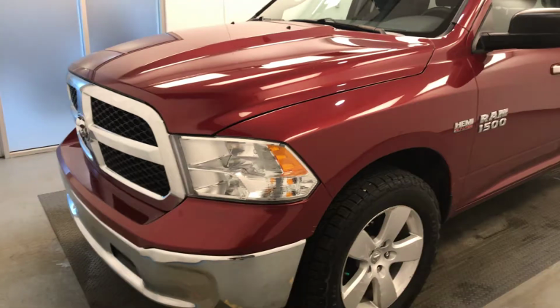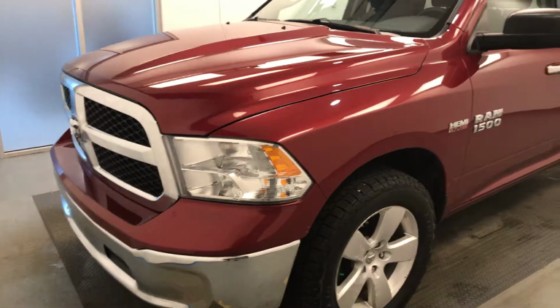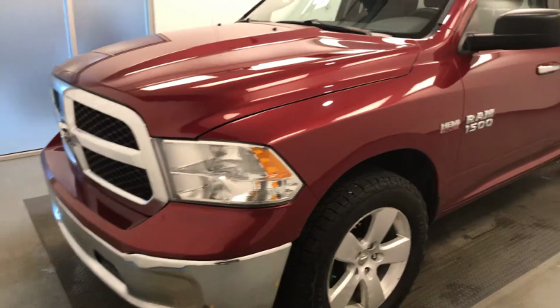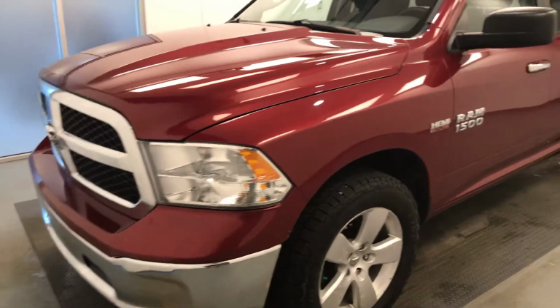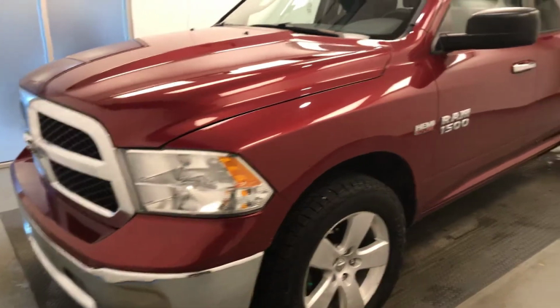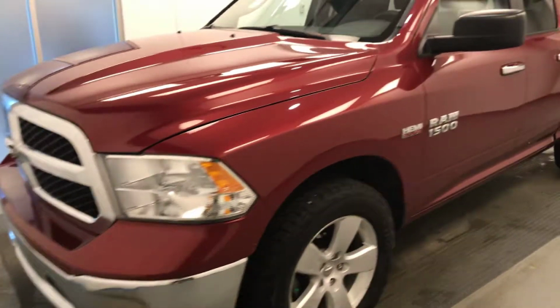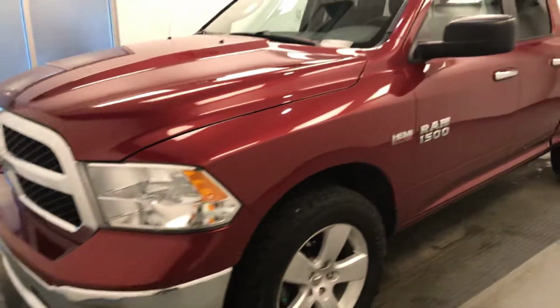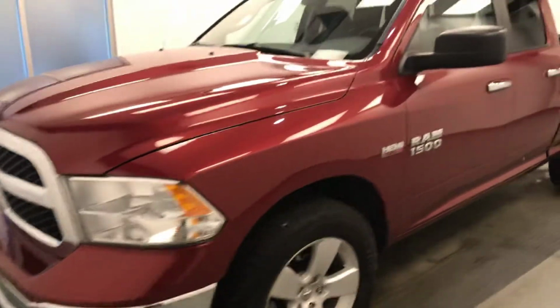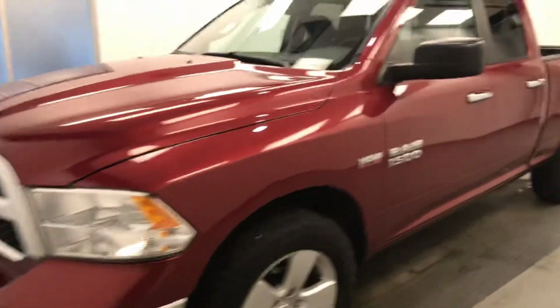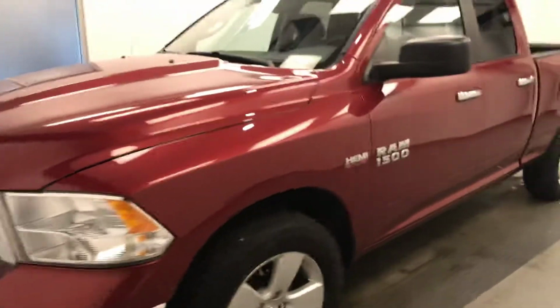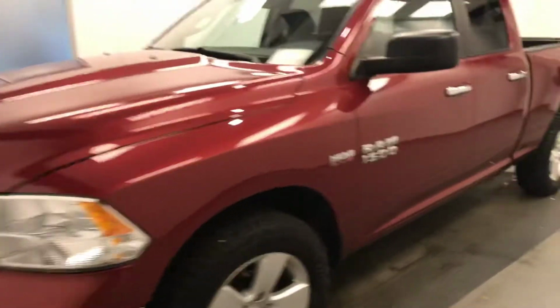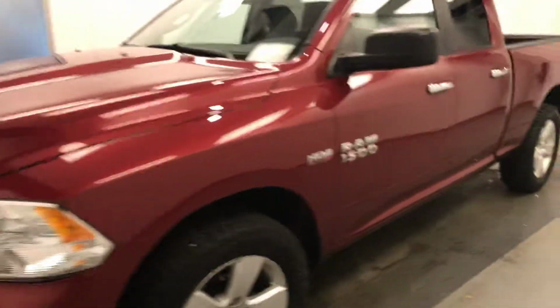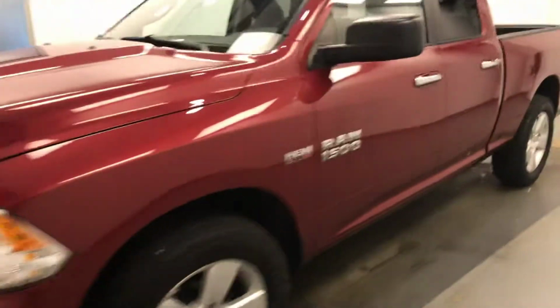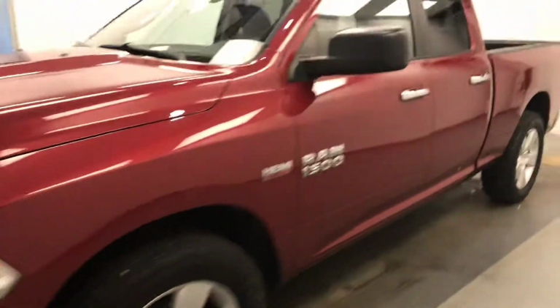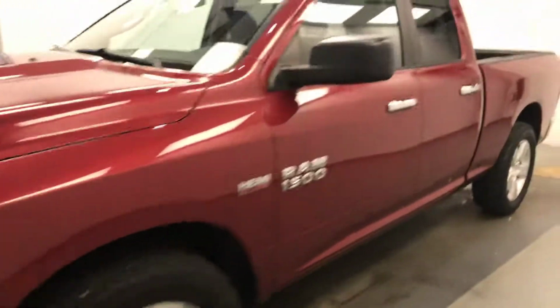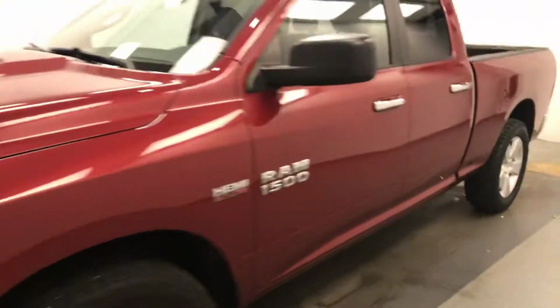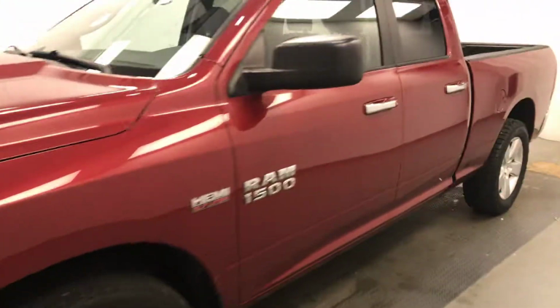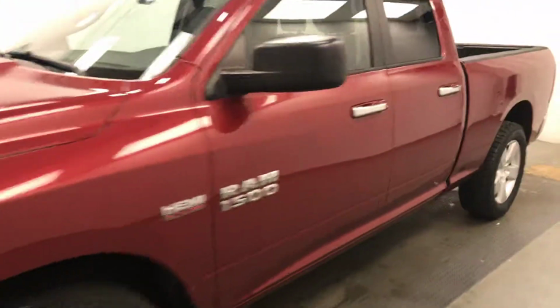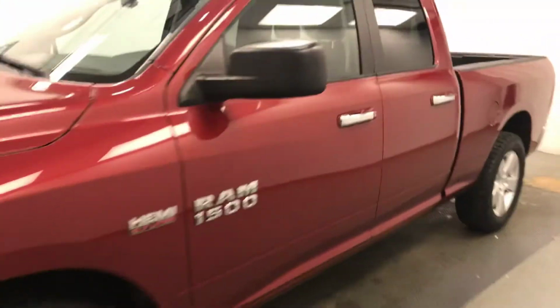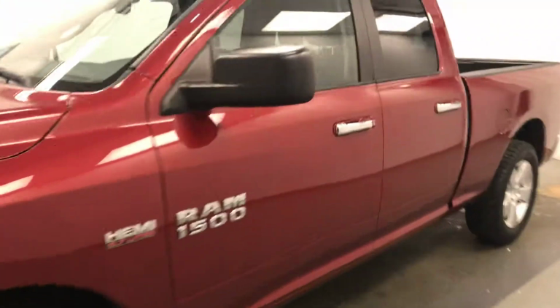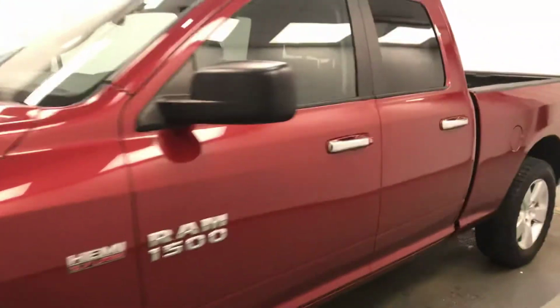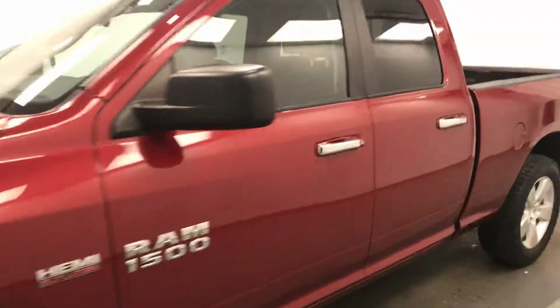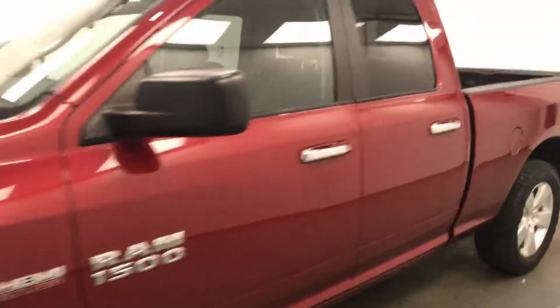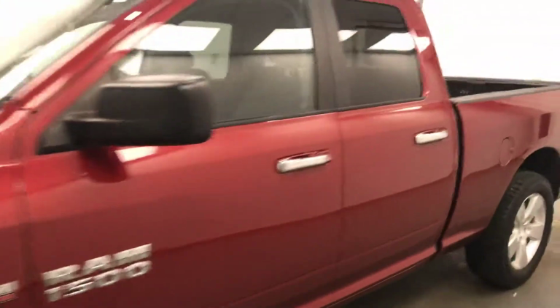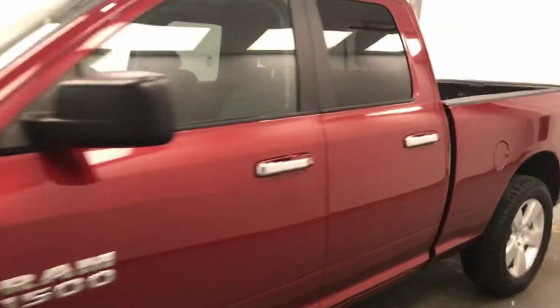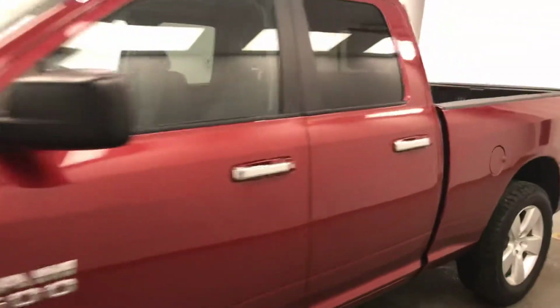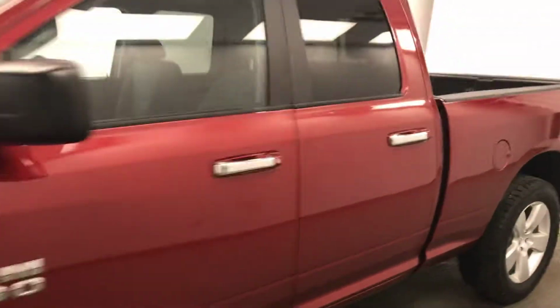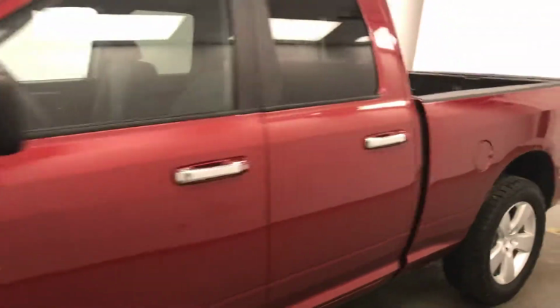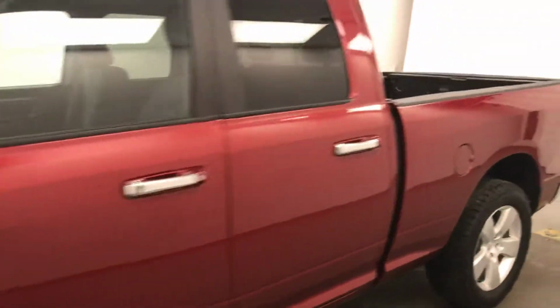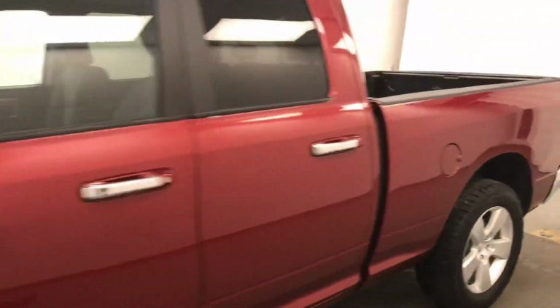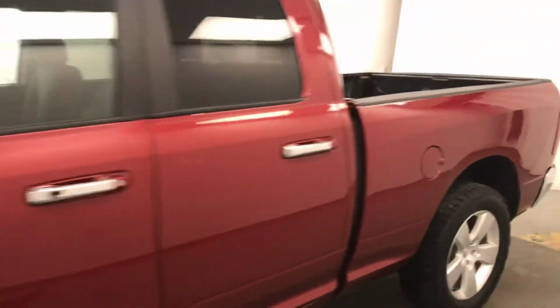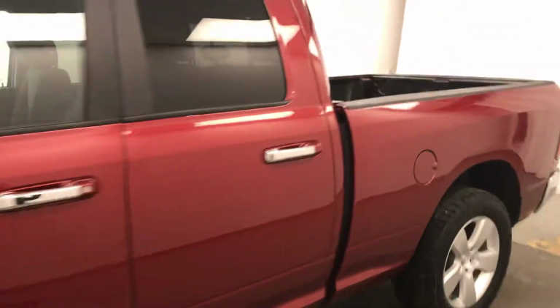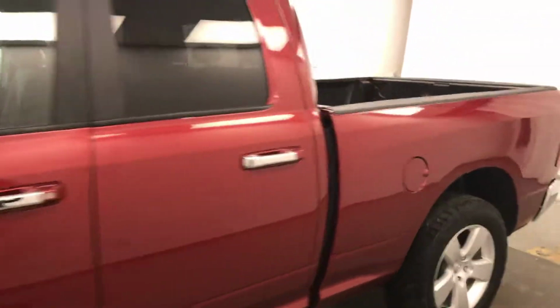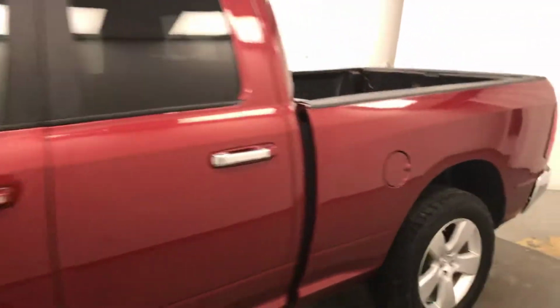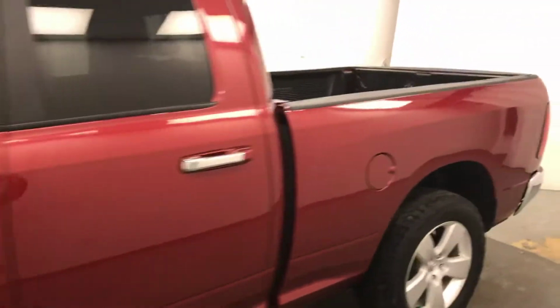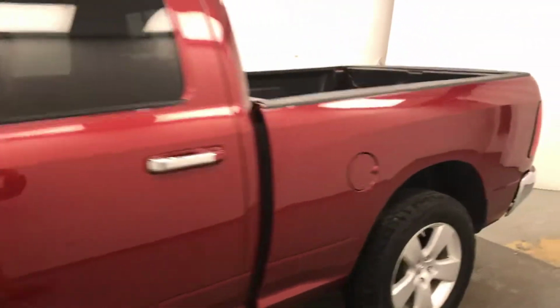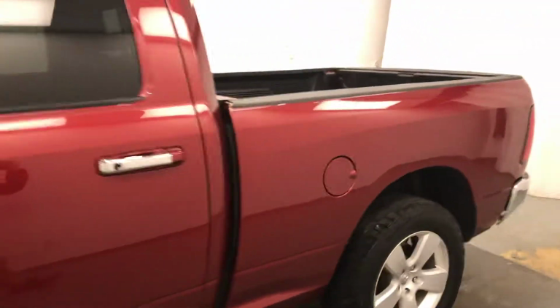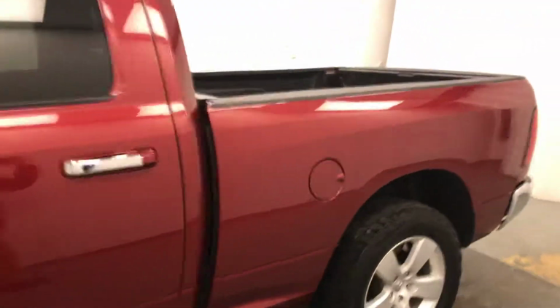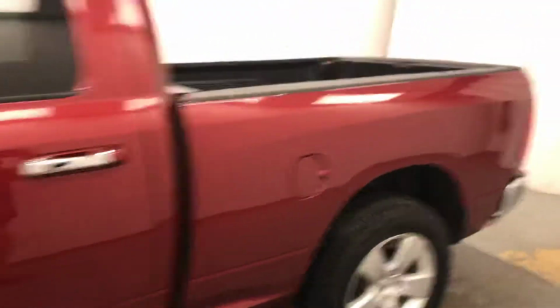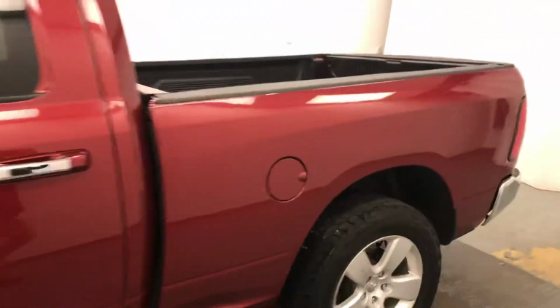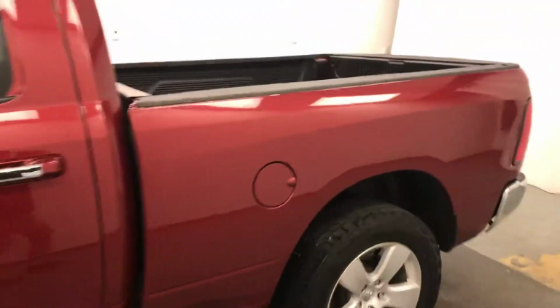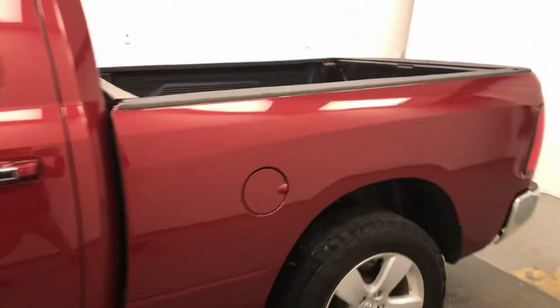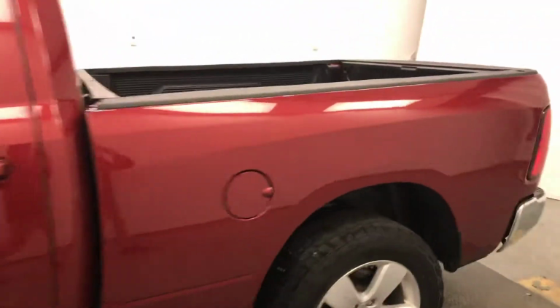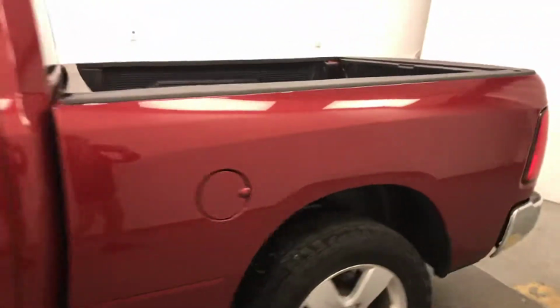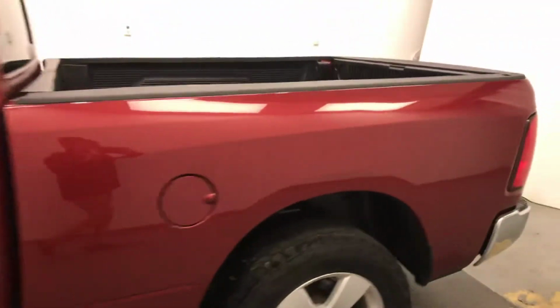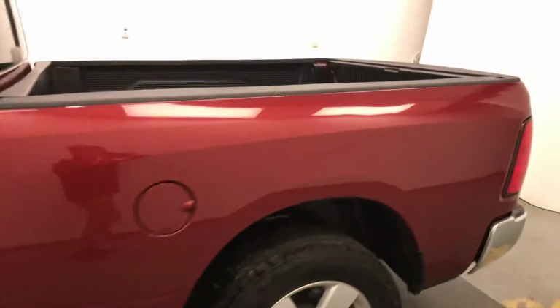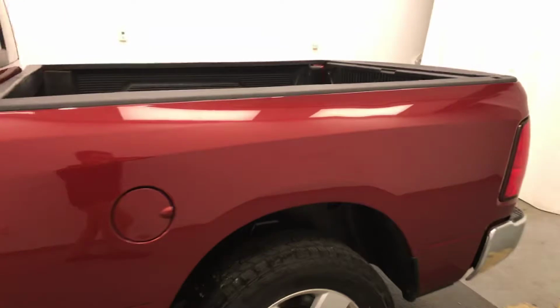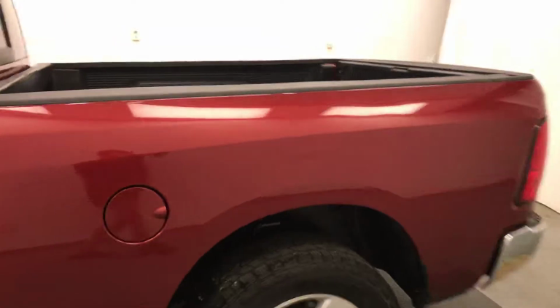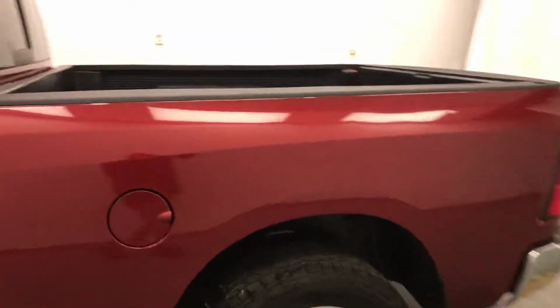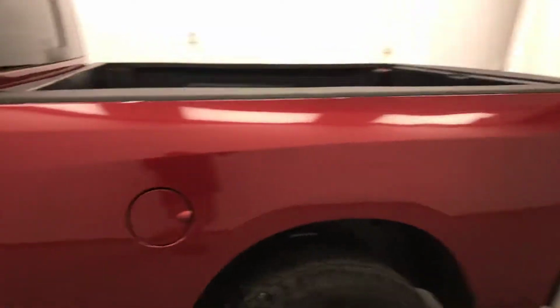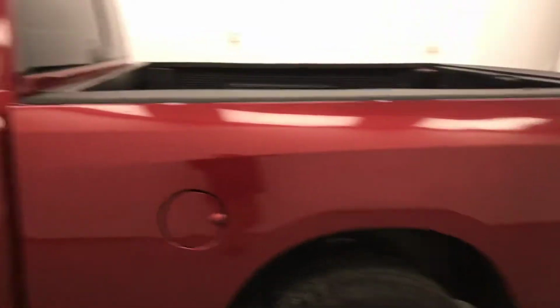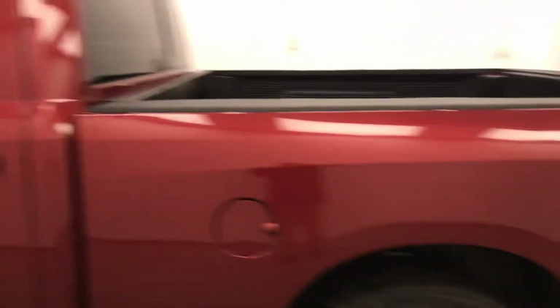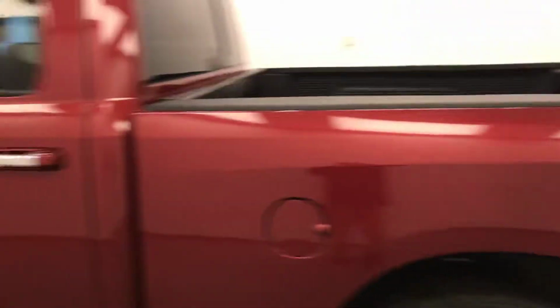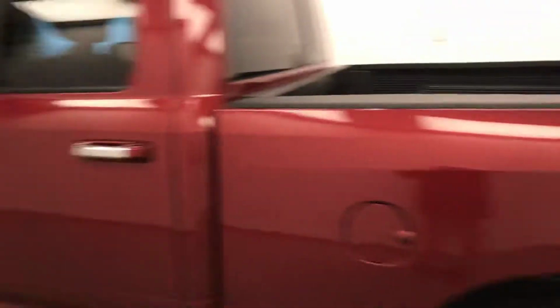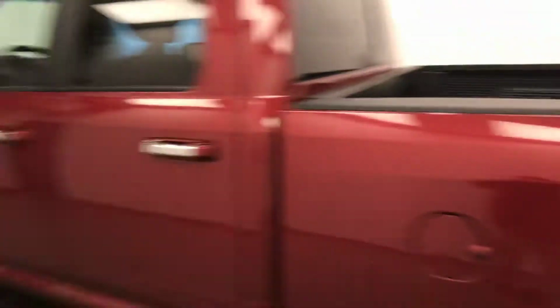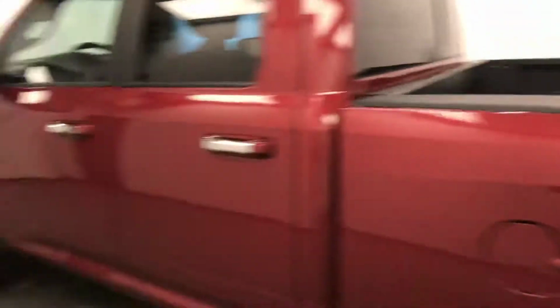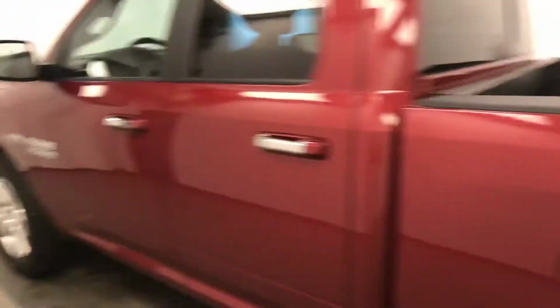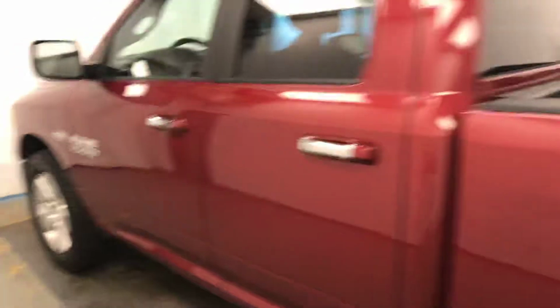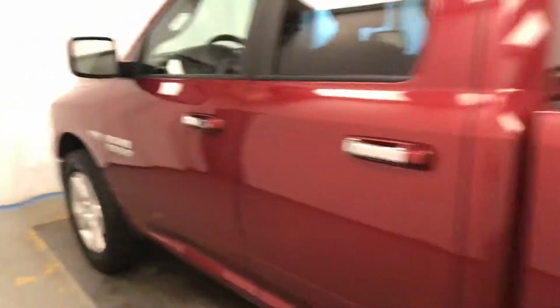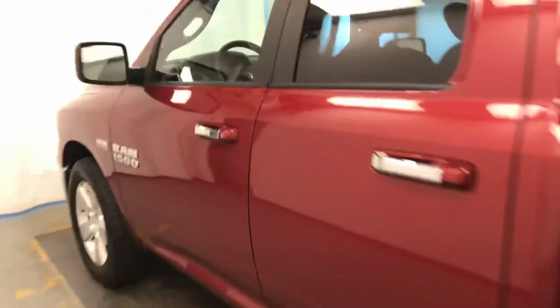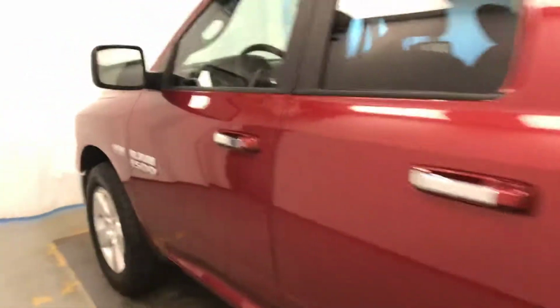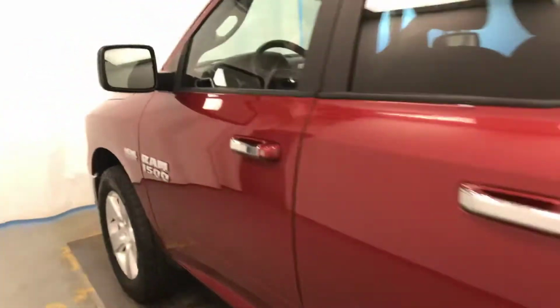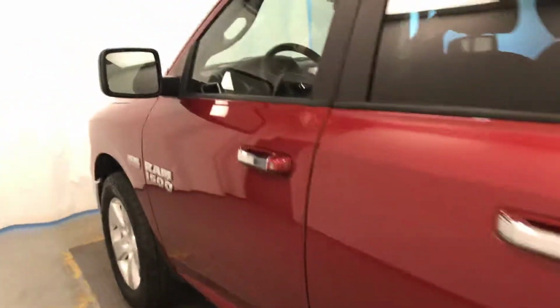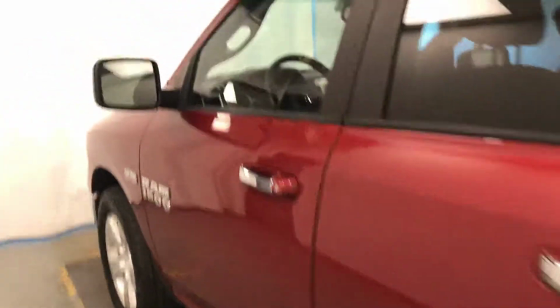Today we're viewing stock number 199984 on a 2015 Ram 1500, and our exterior color is red.